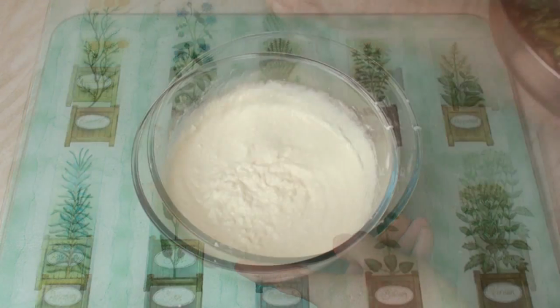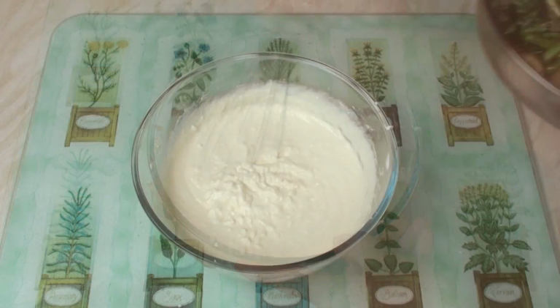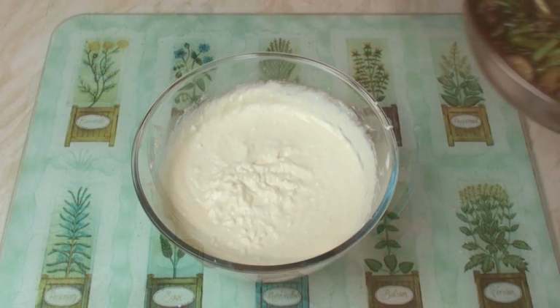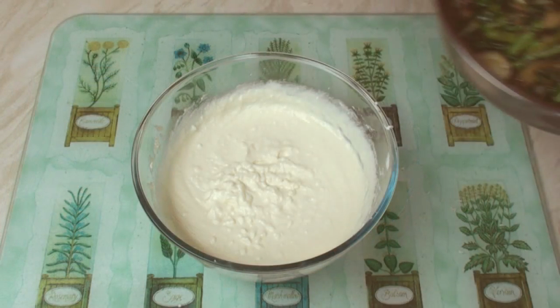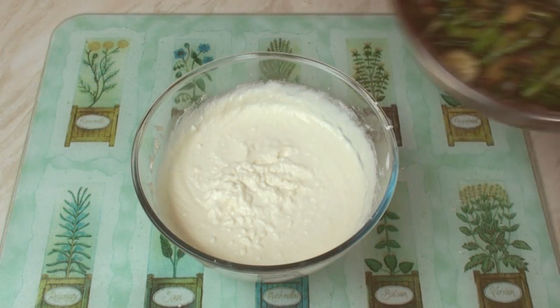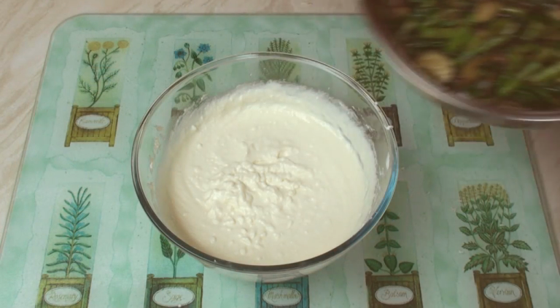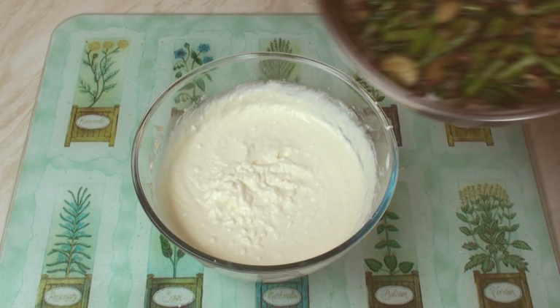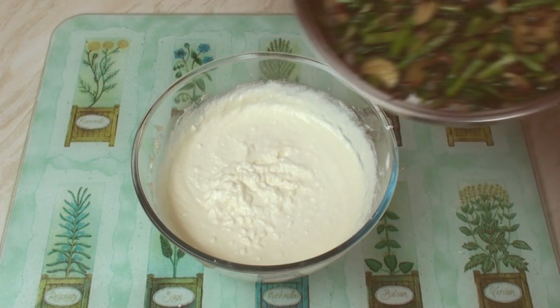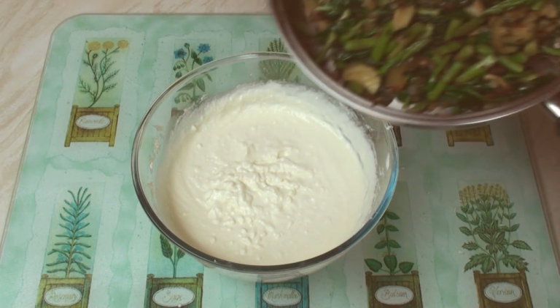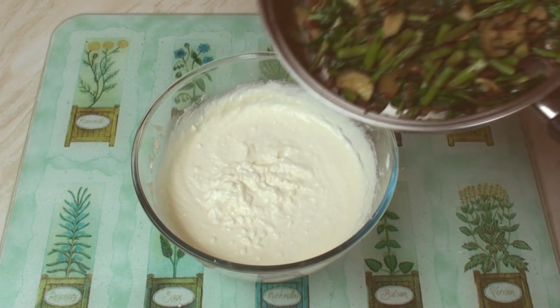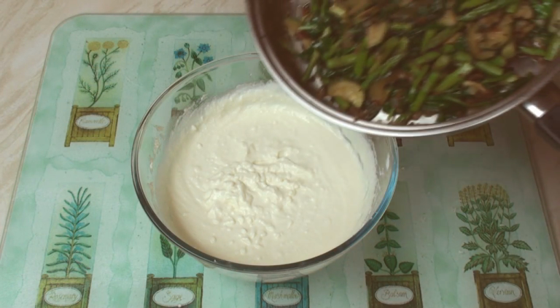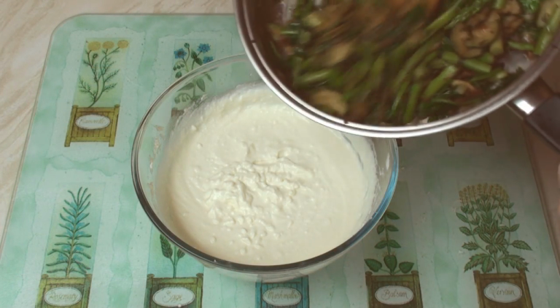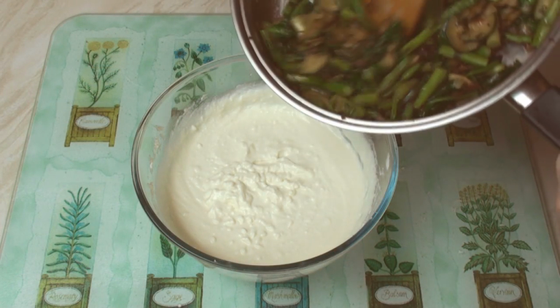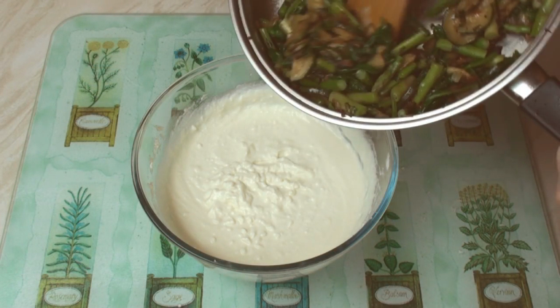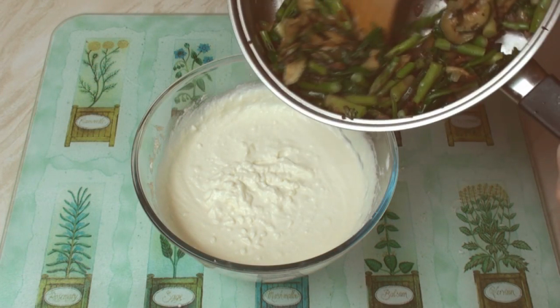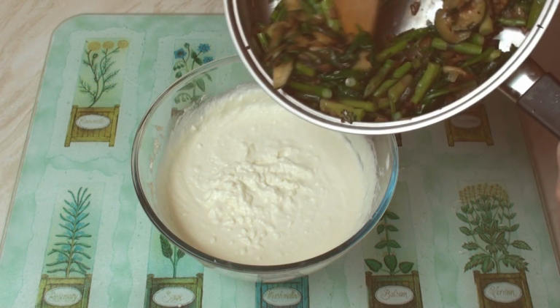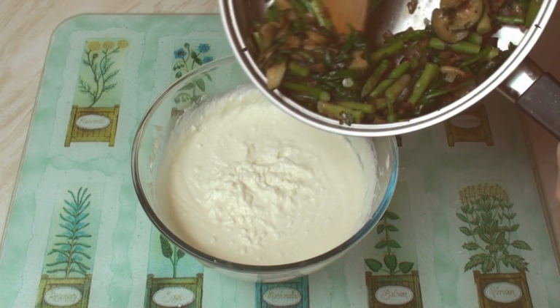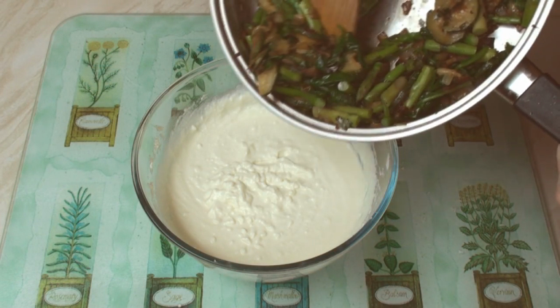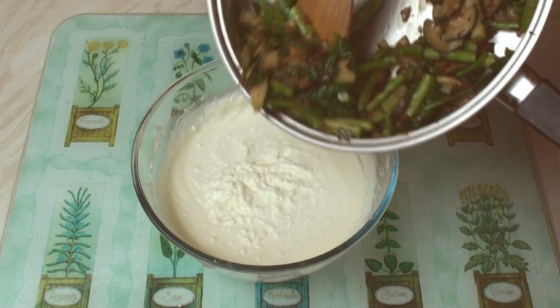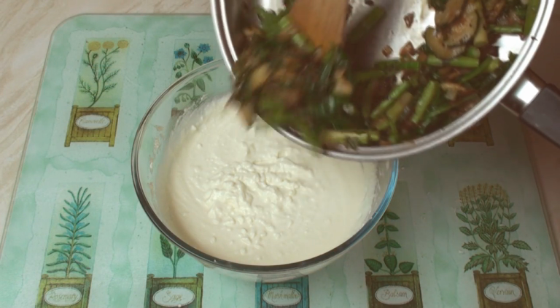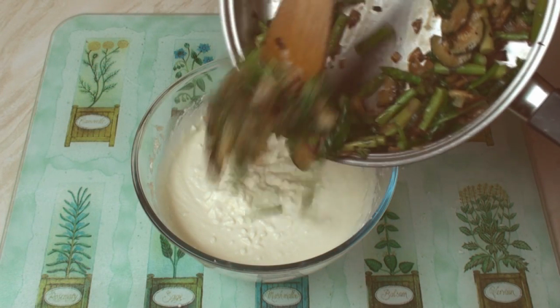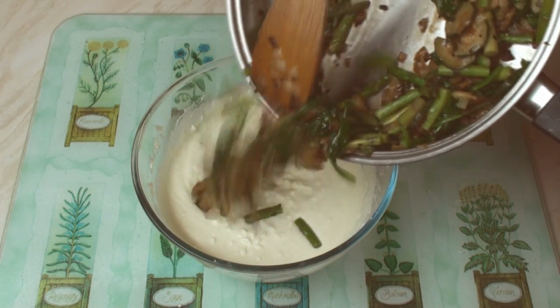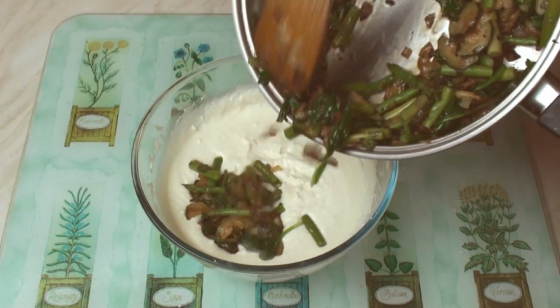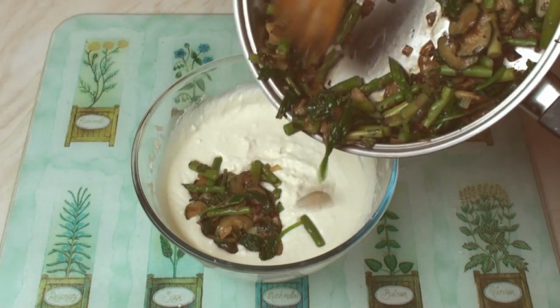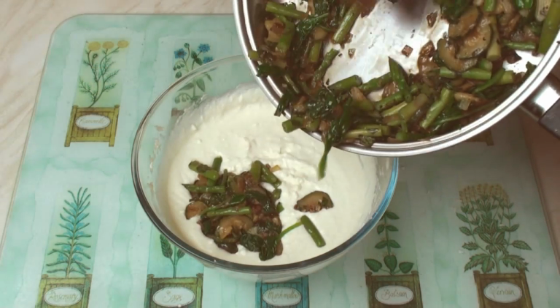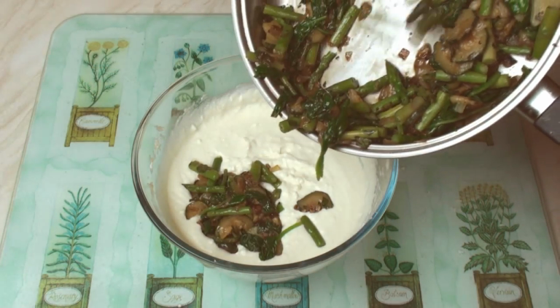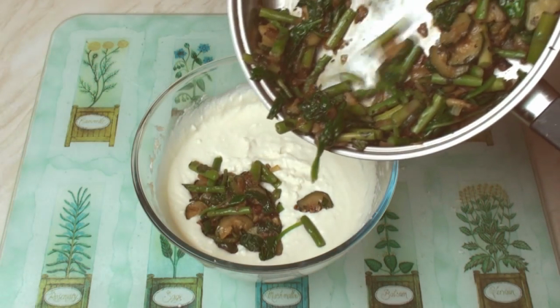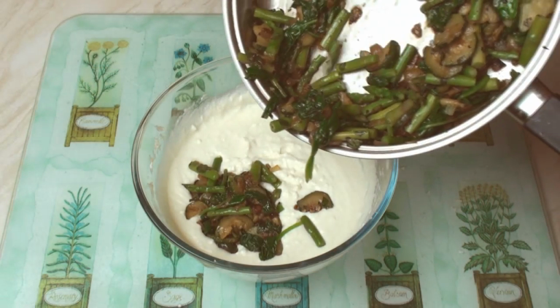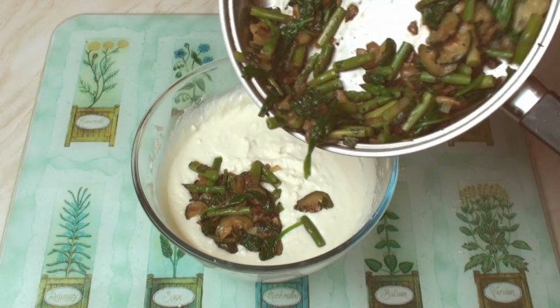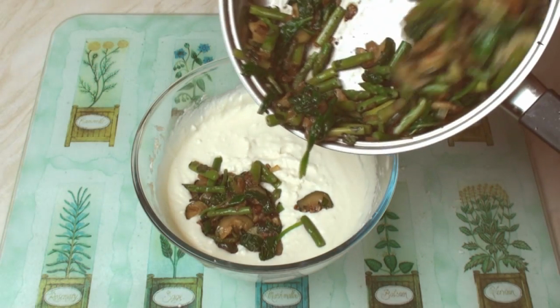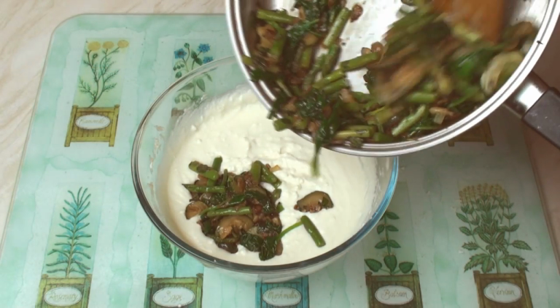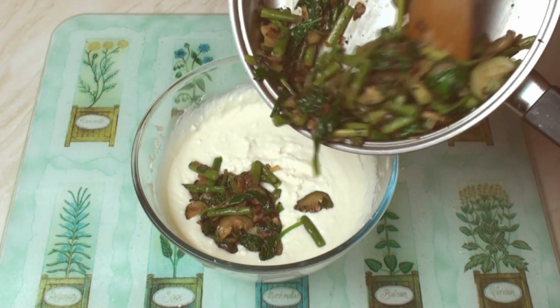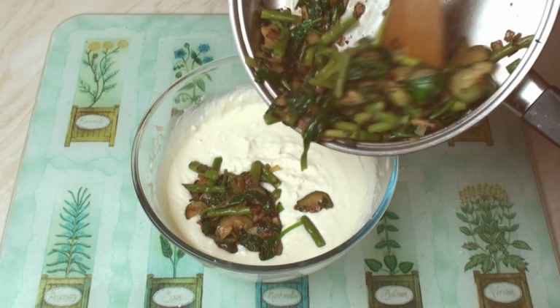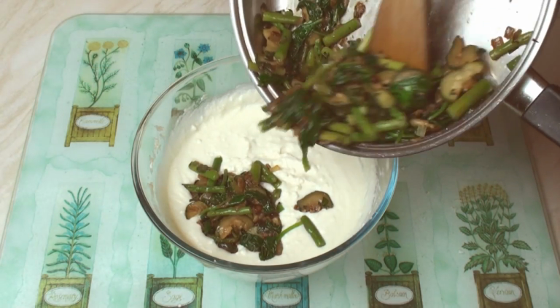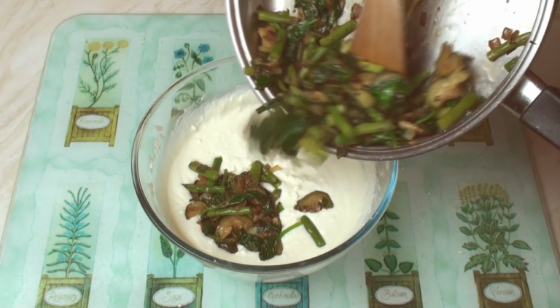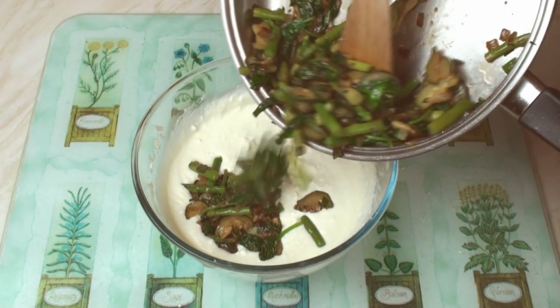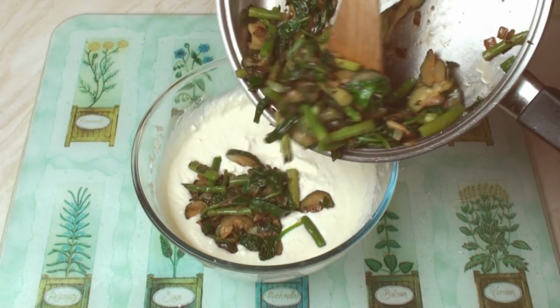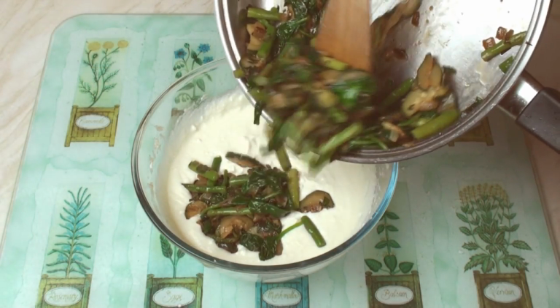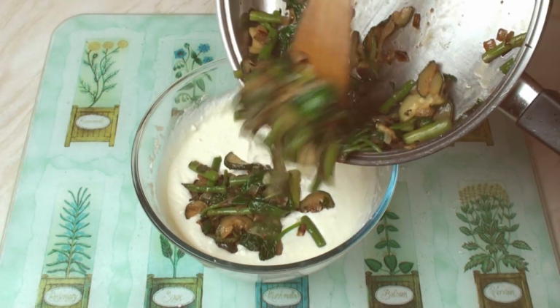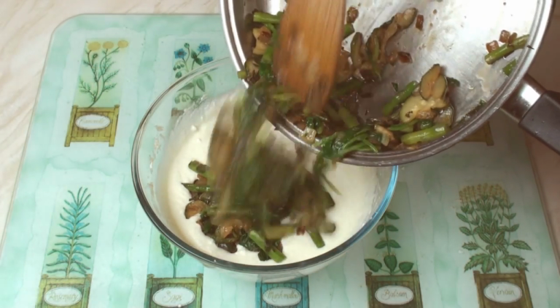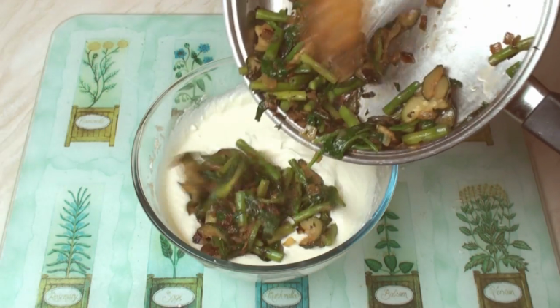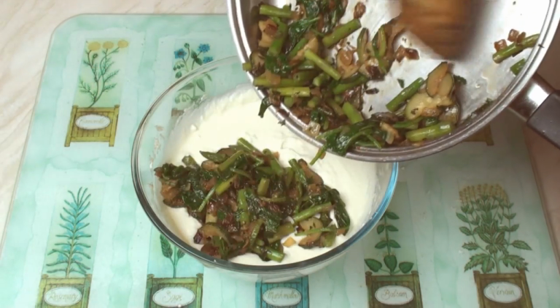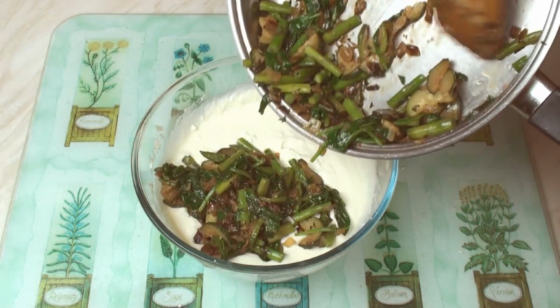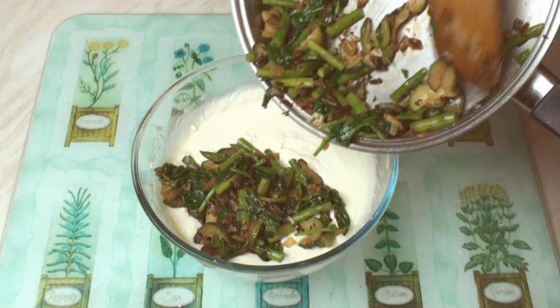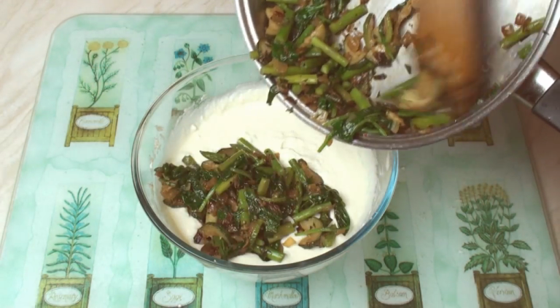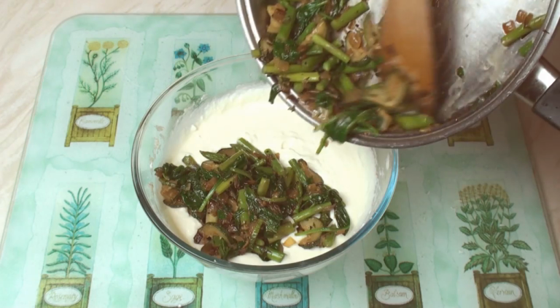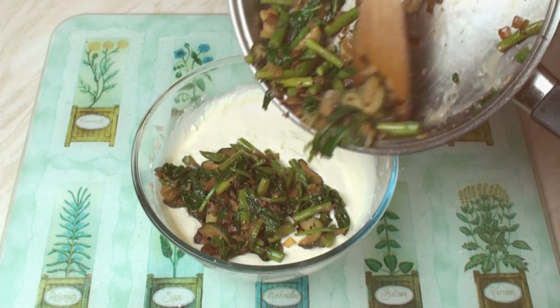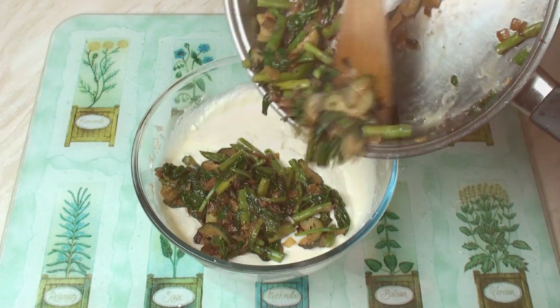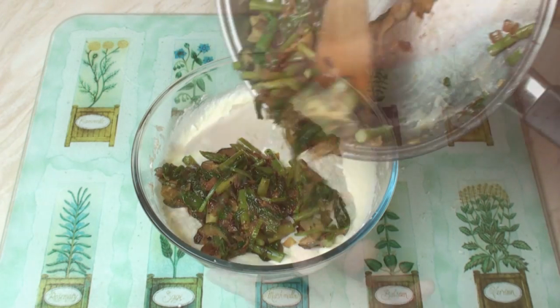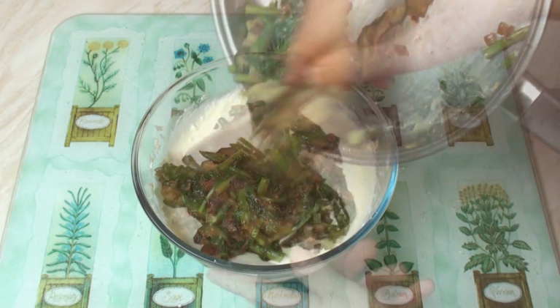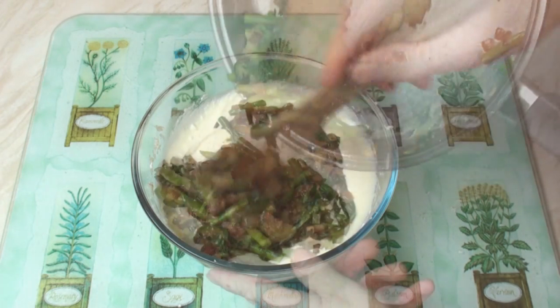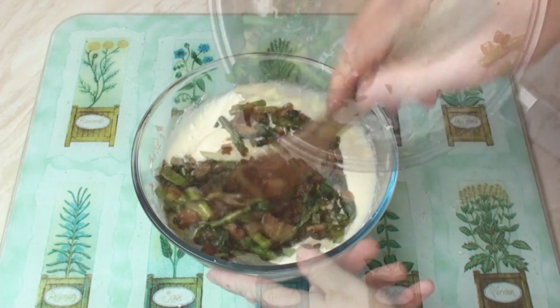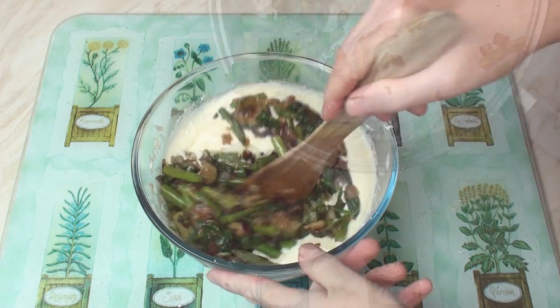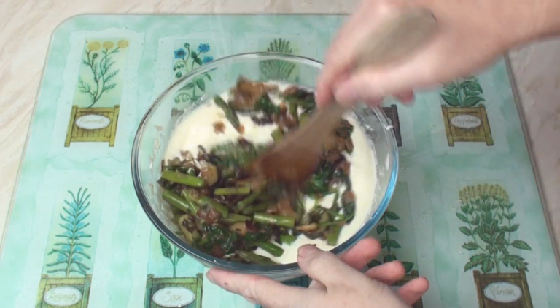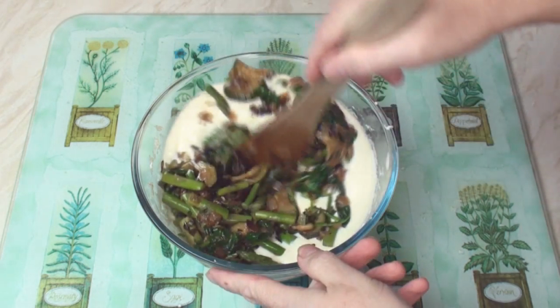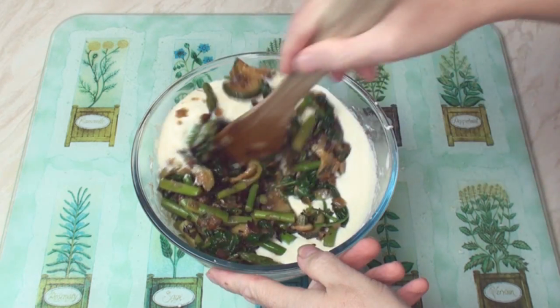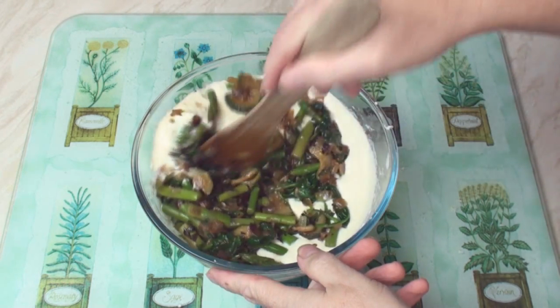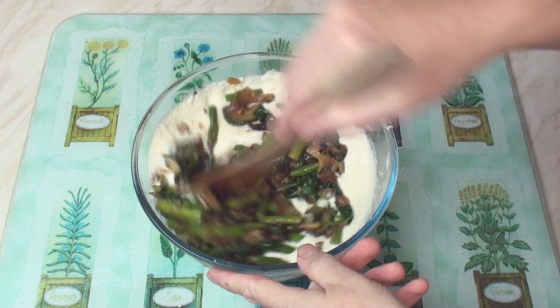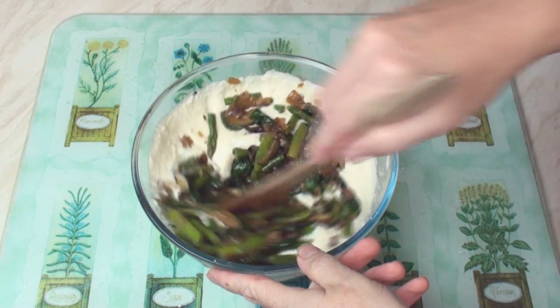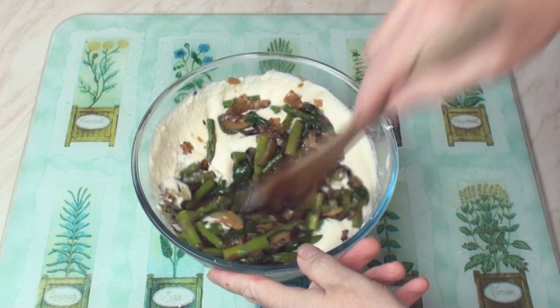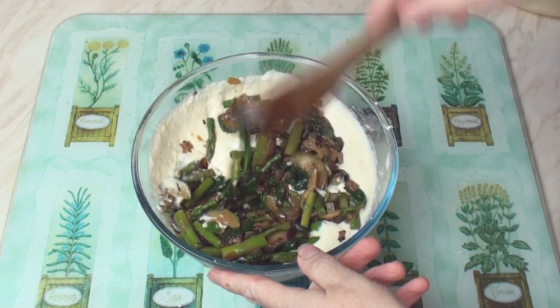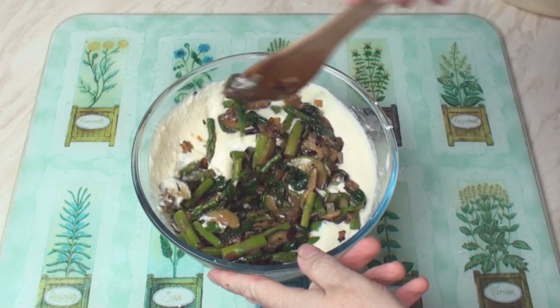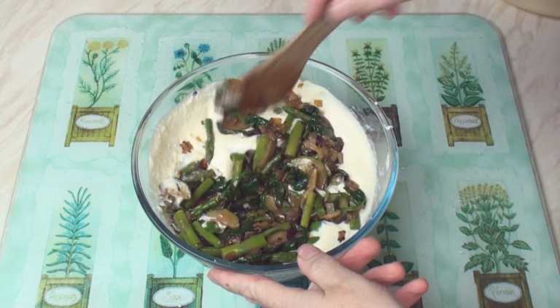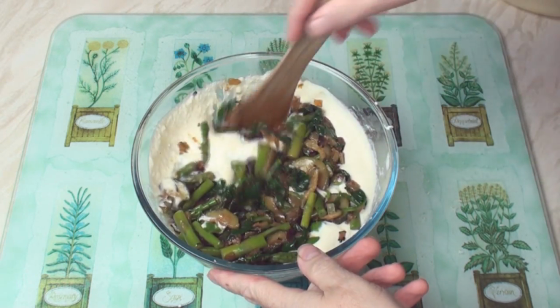When the vegetables have cooled, add them into the cheese and egg mix and mix well.